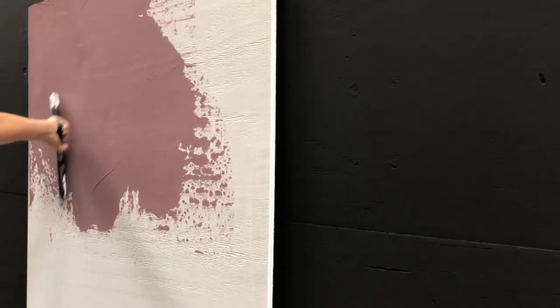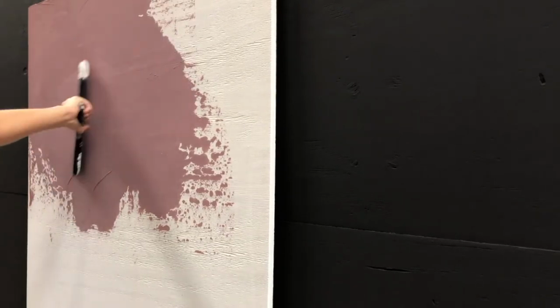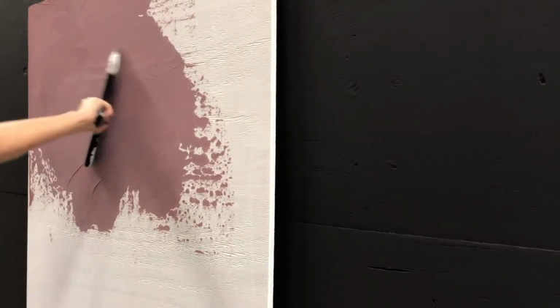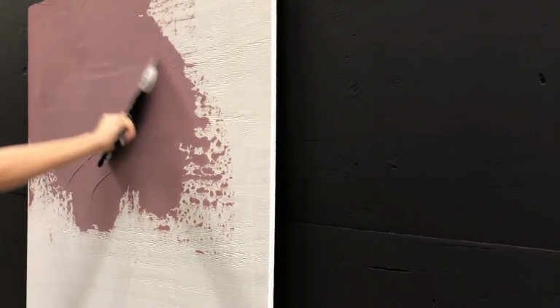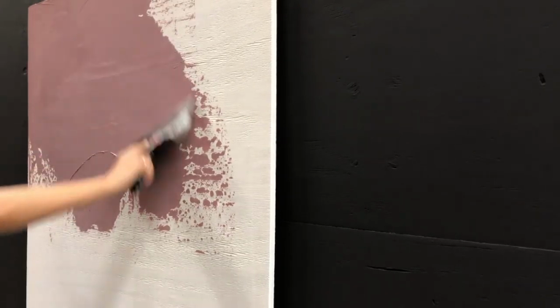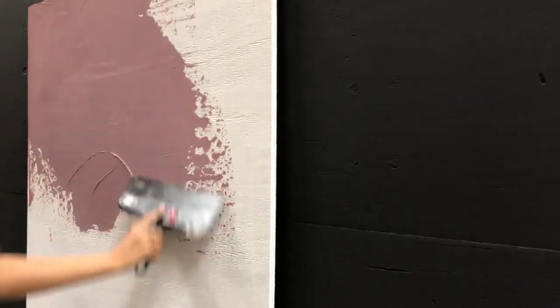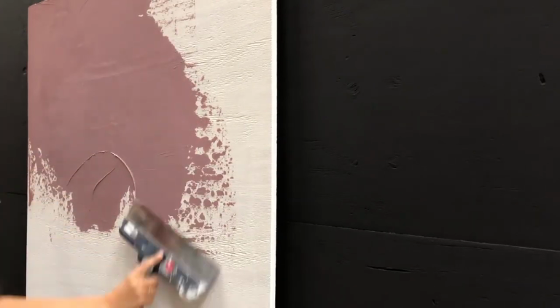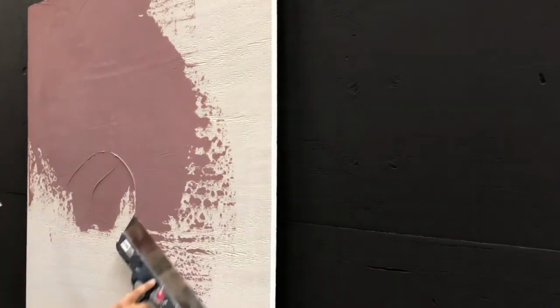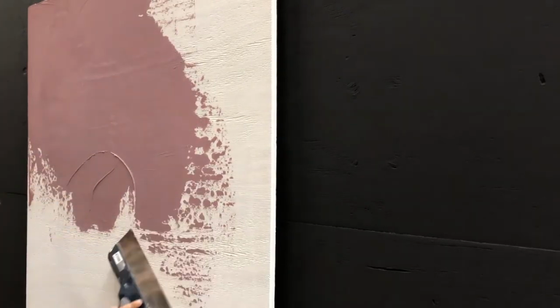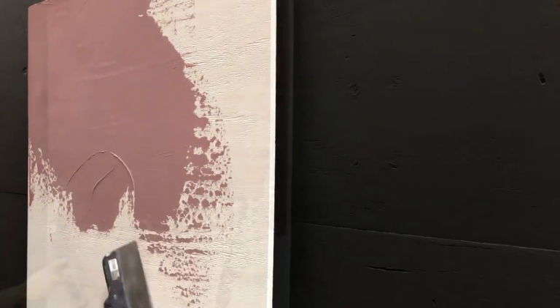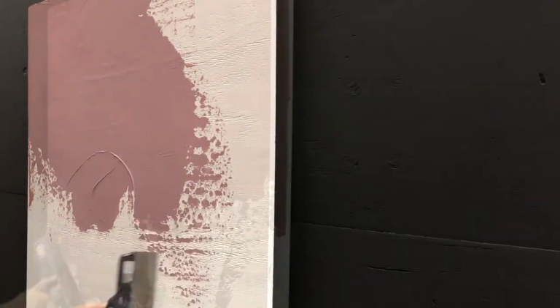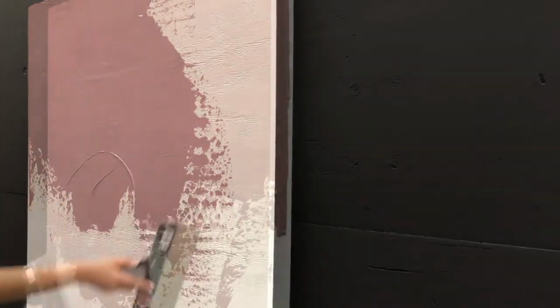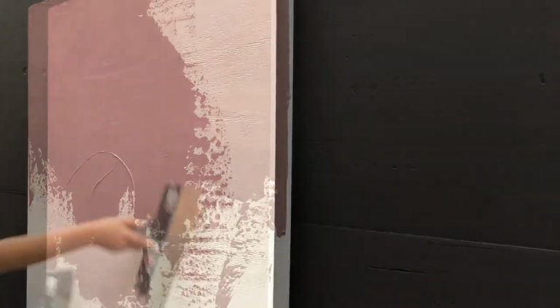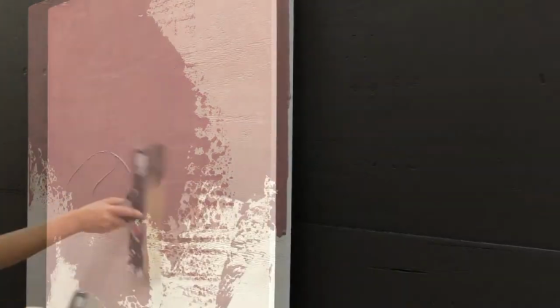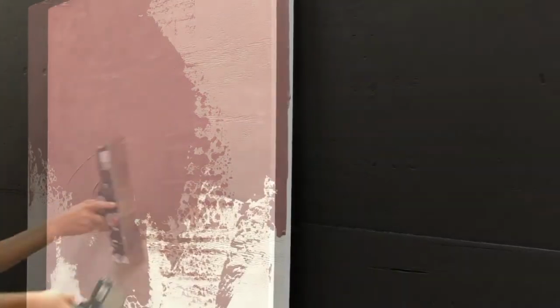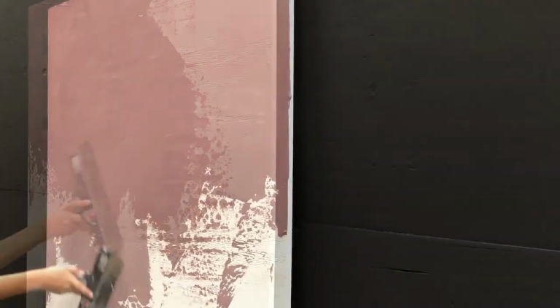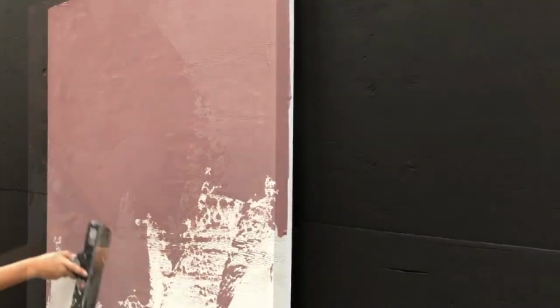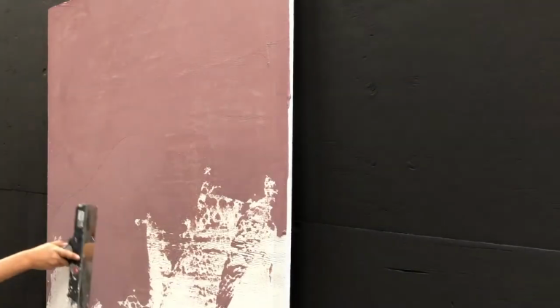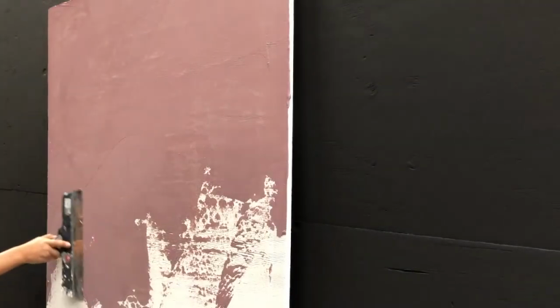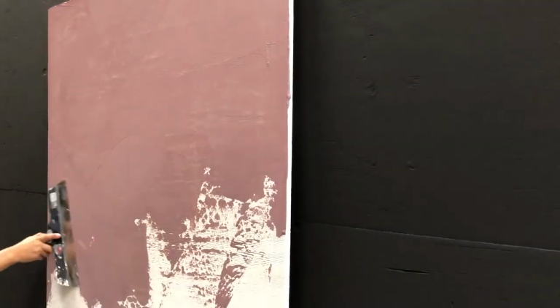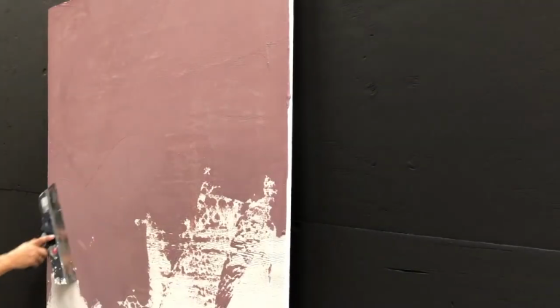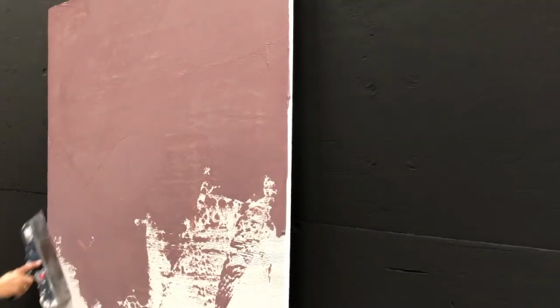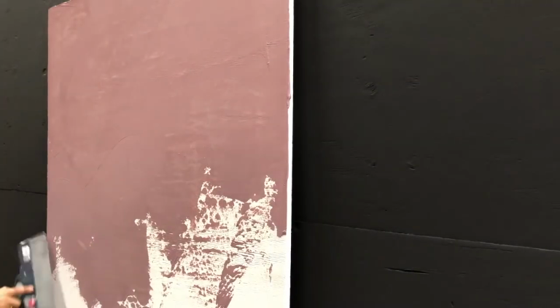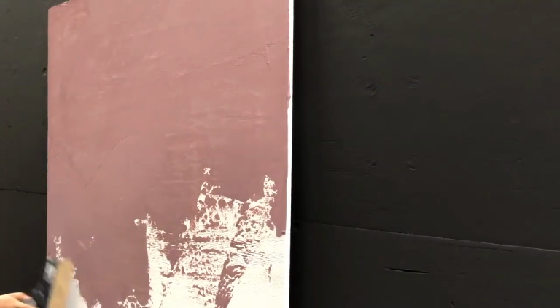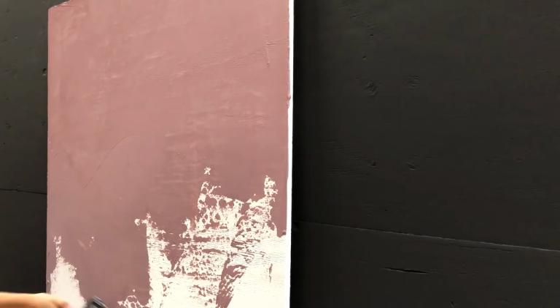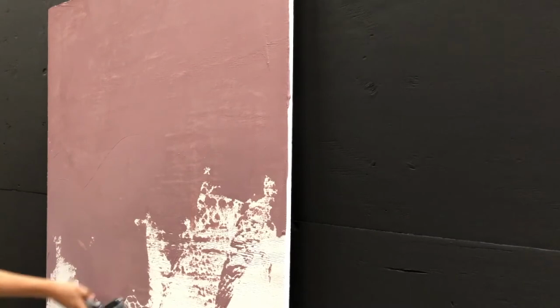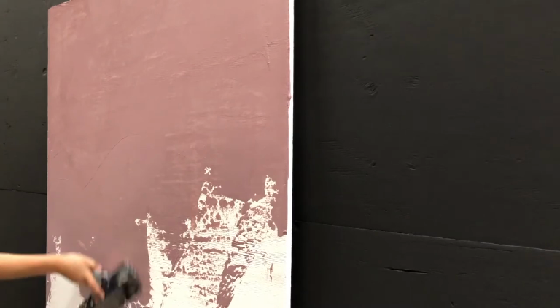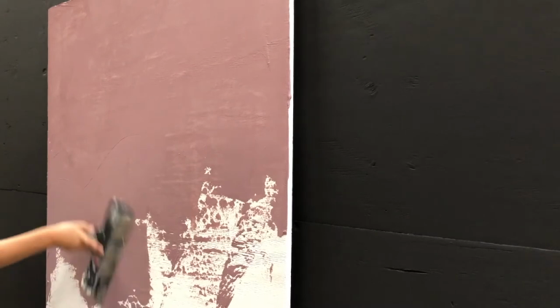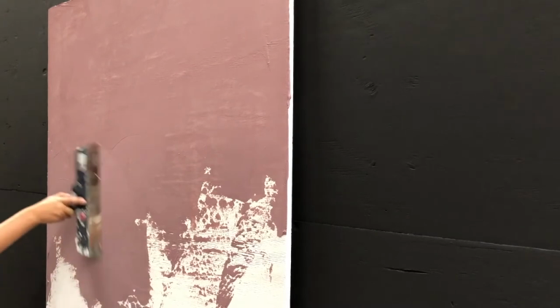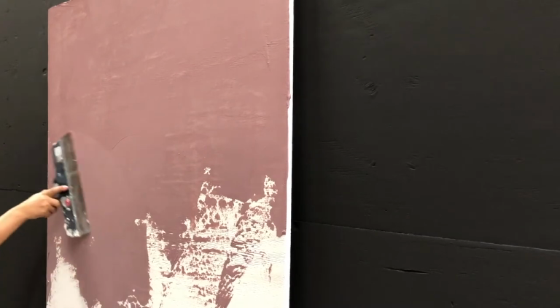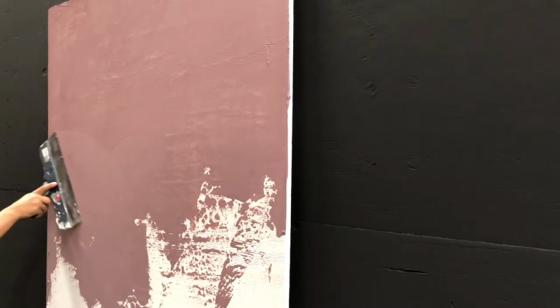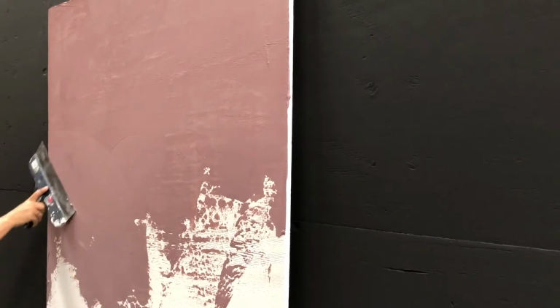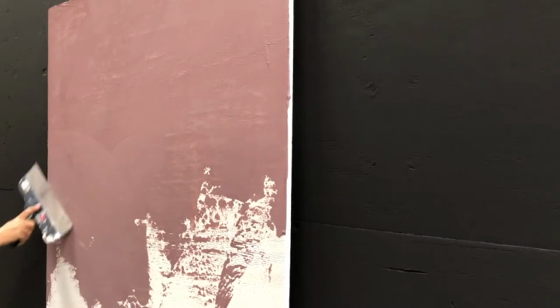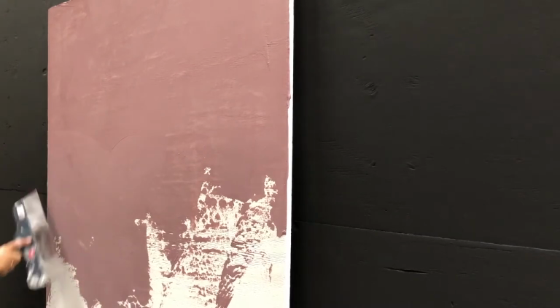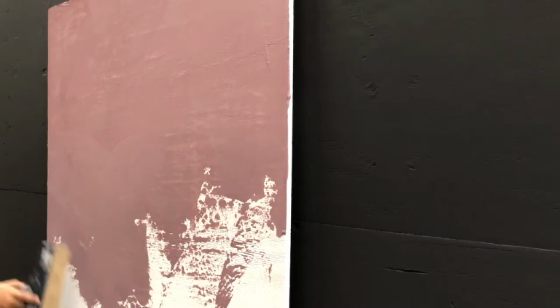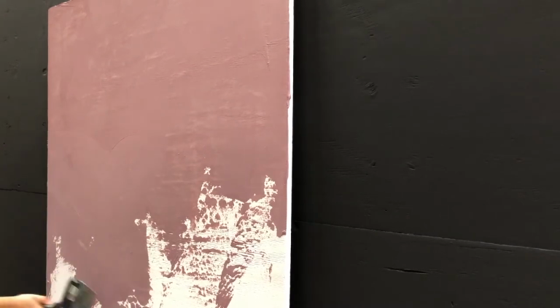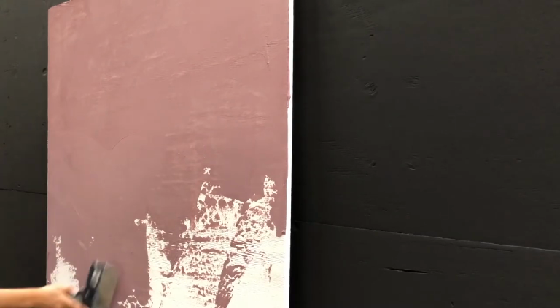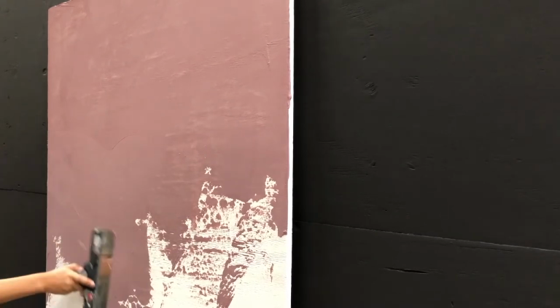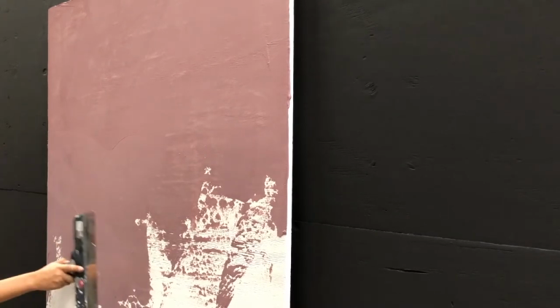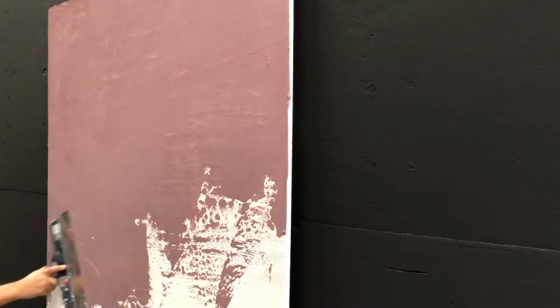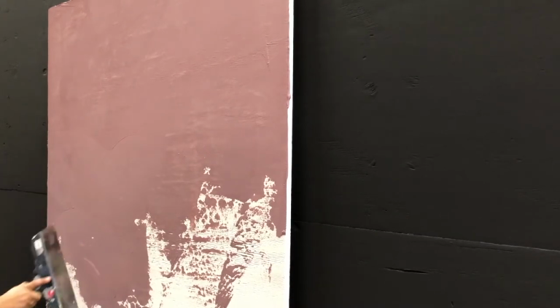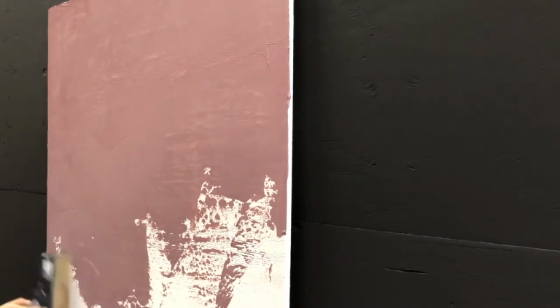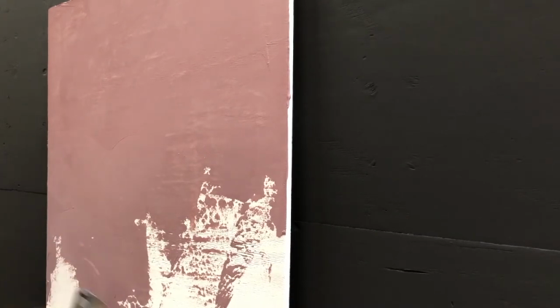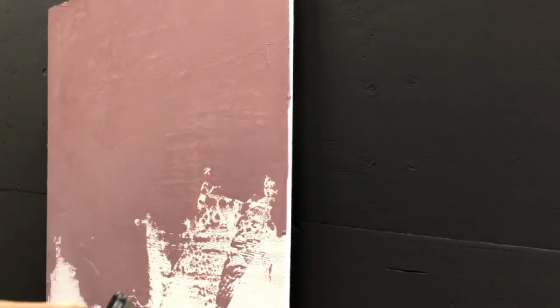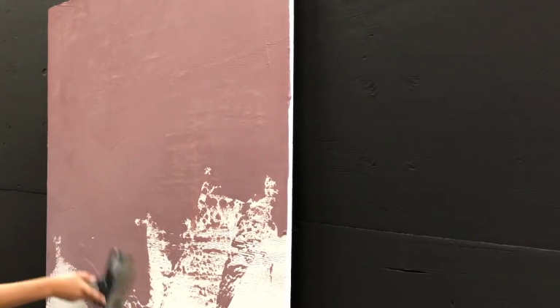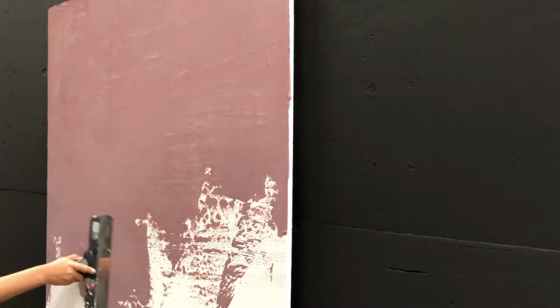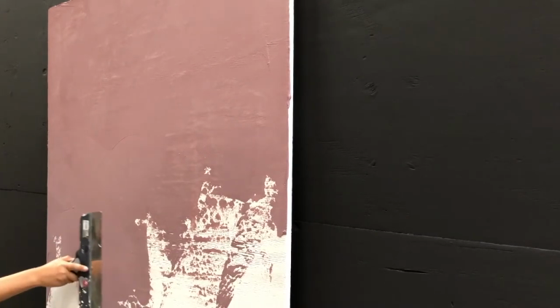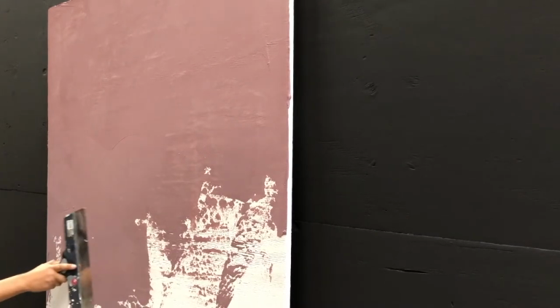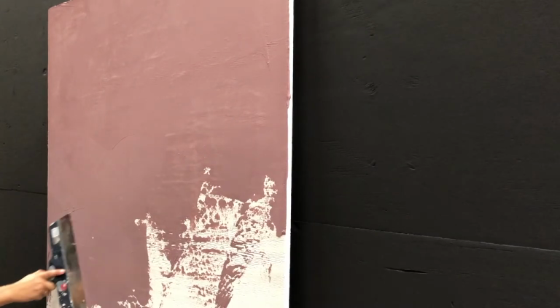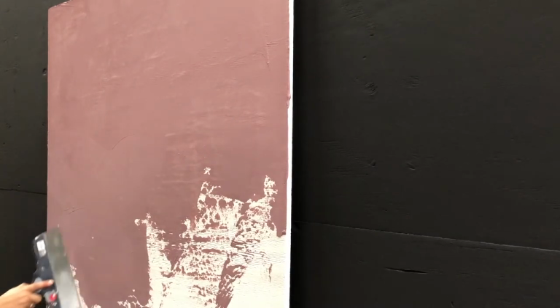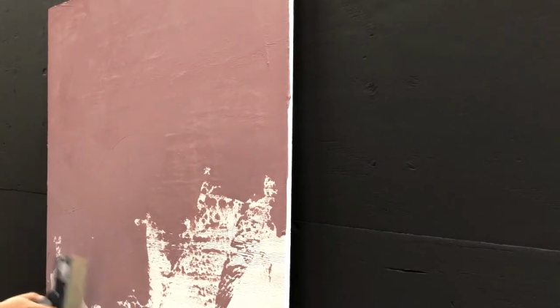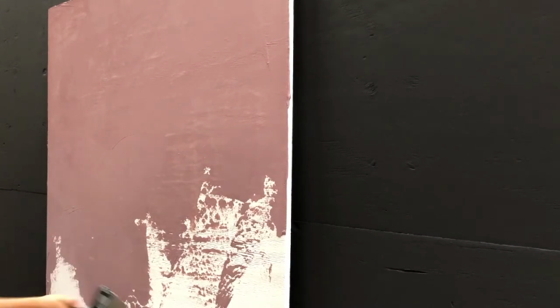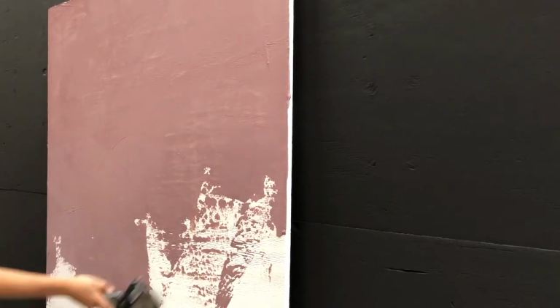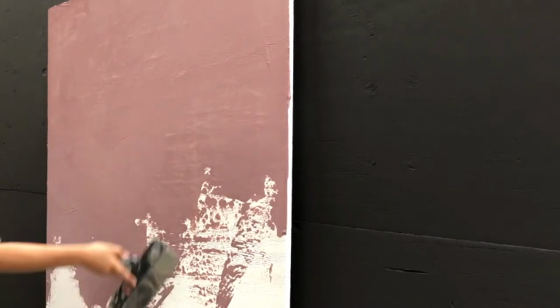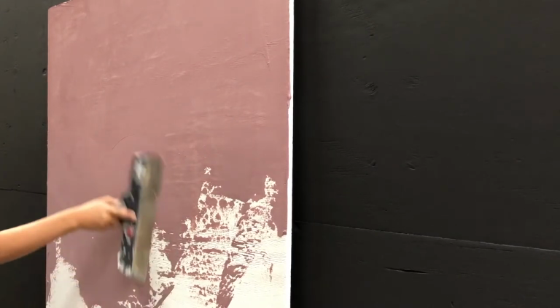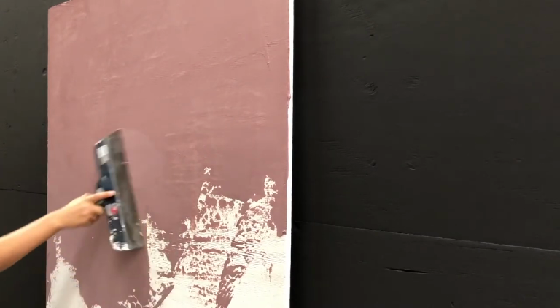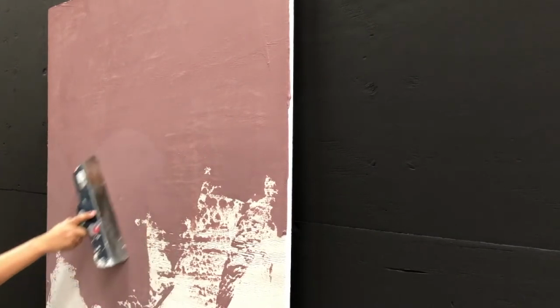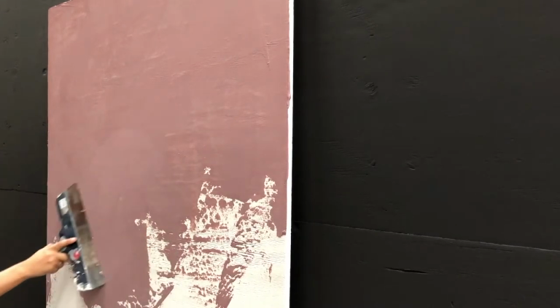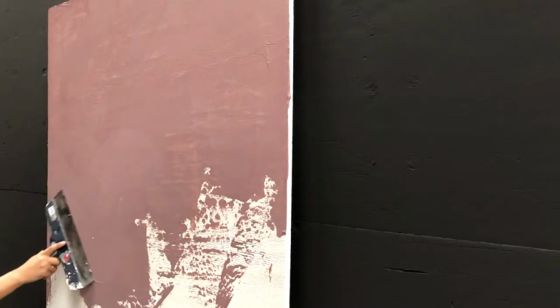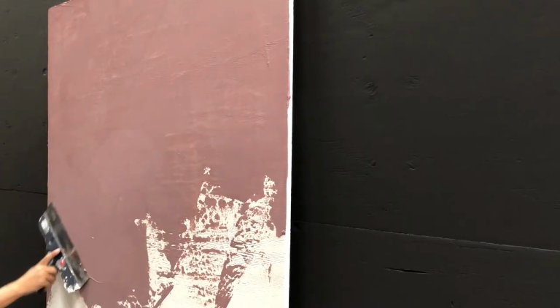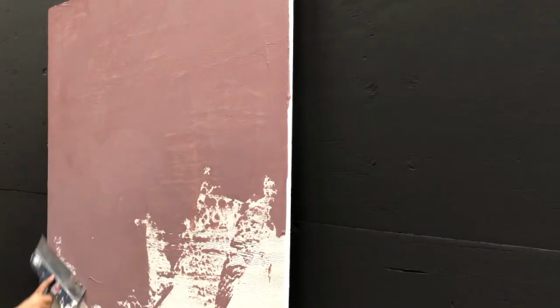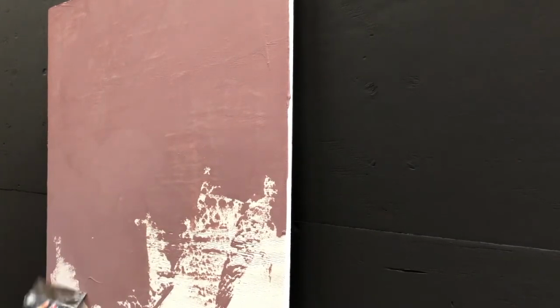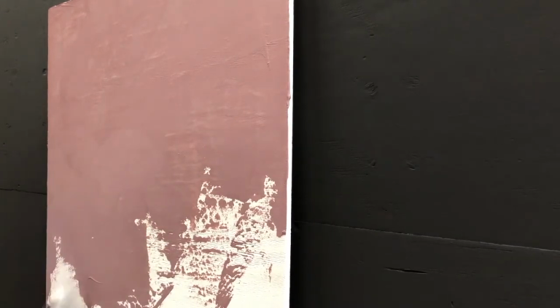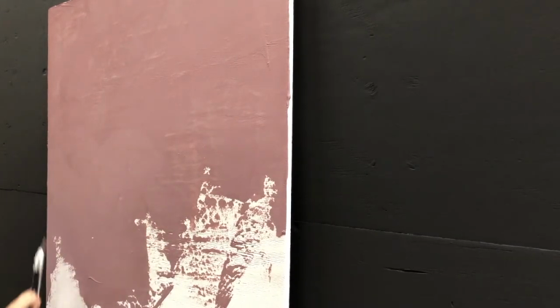If you have an area where the product is beginning to dry, you should work your way across that area to hide the transition.